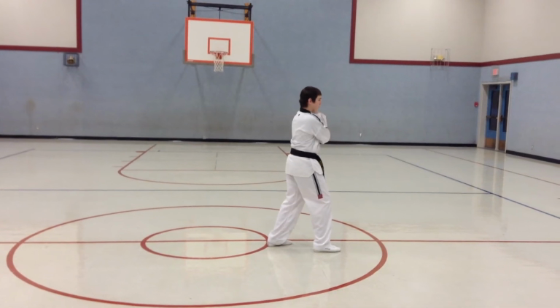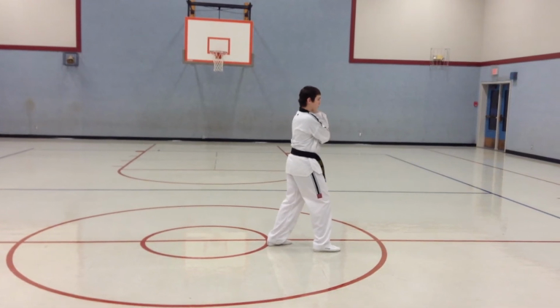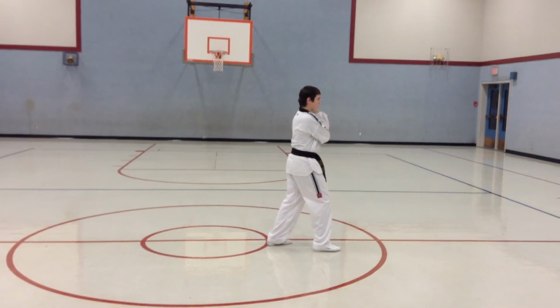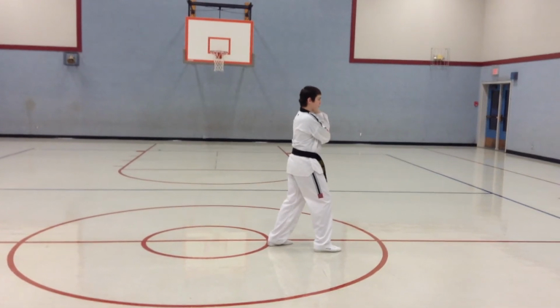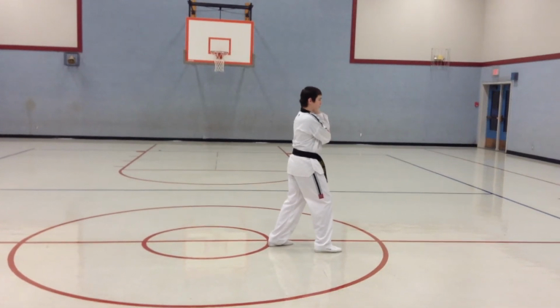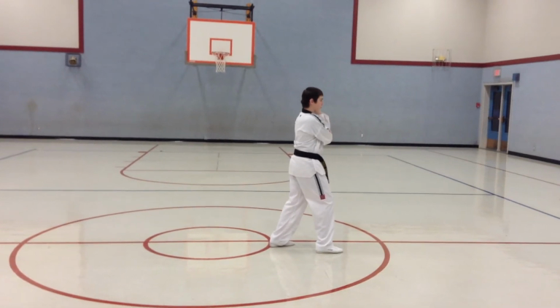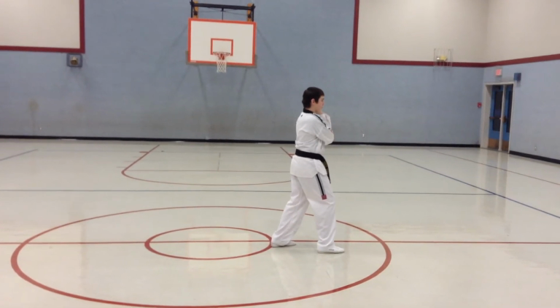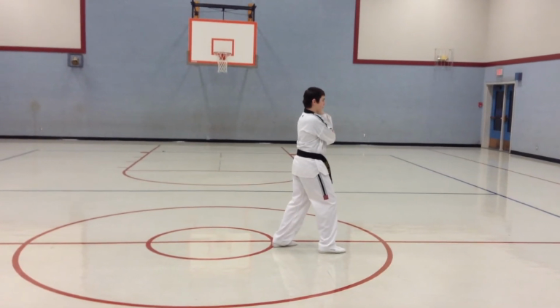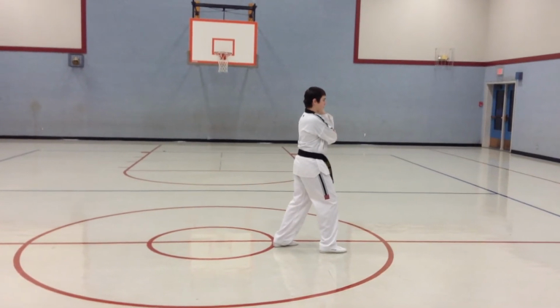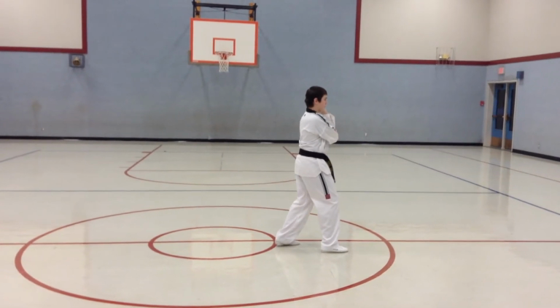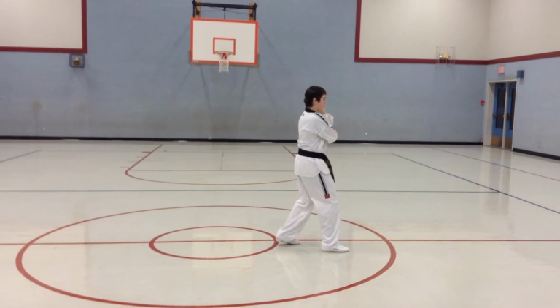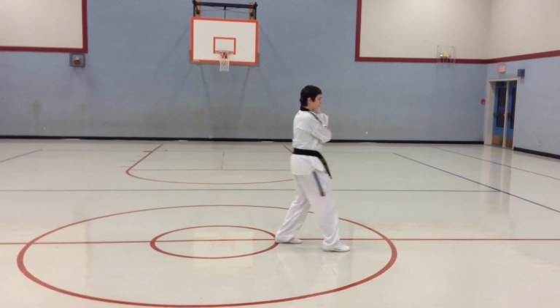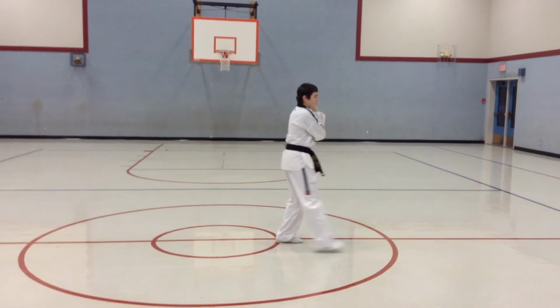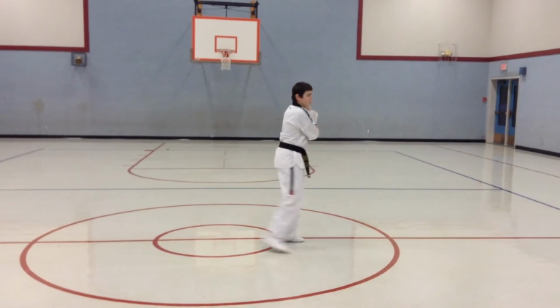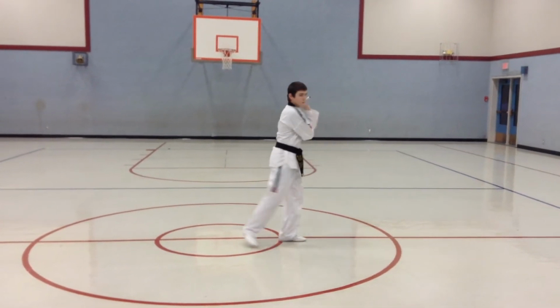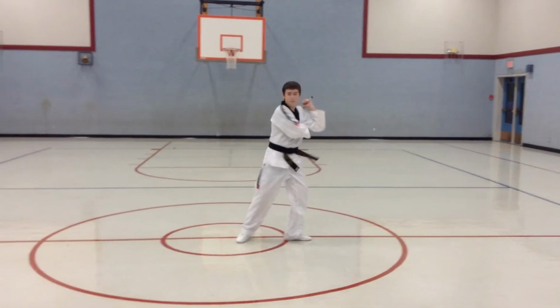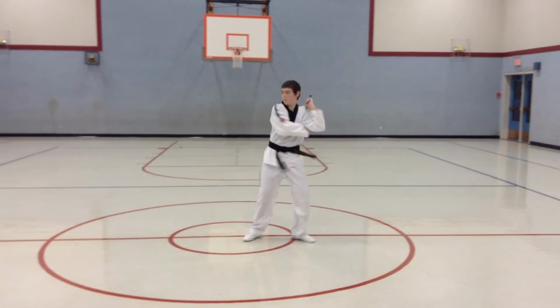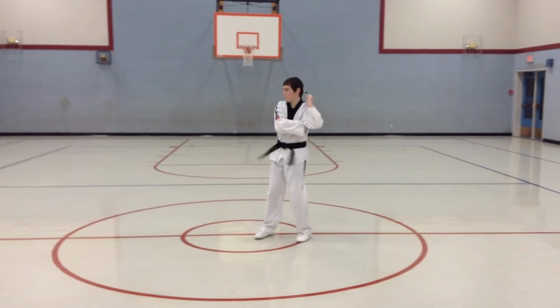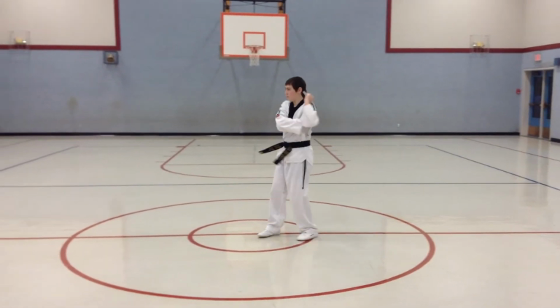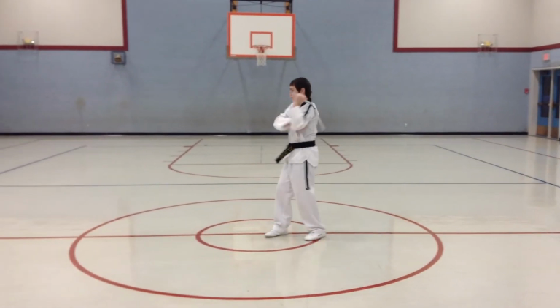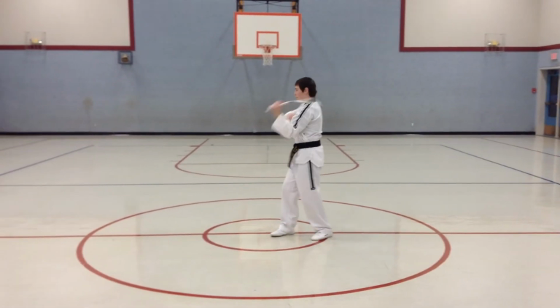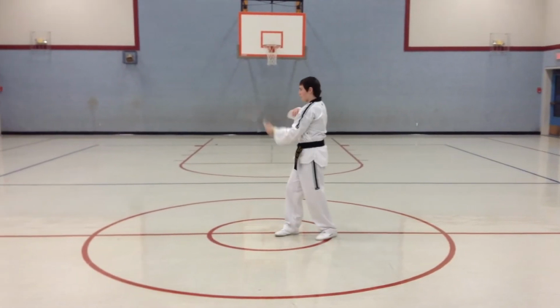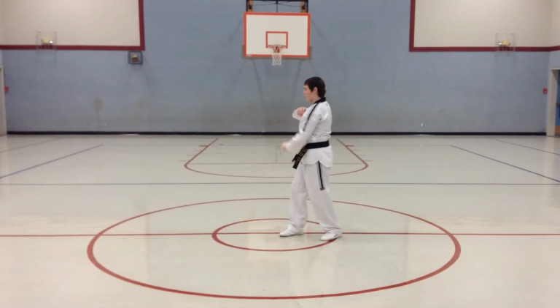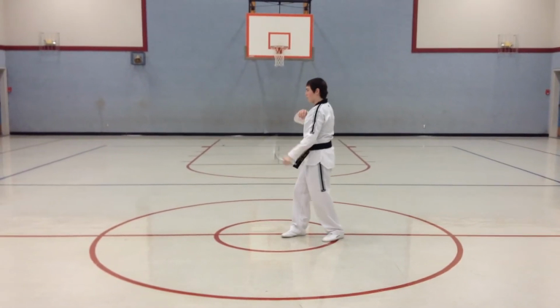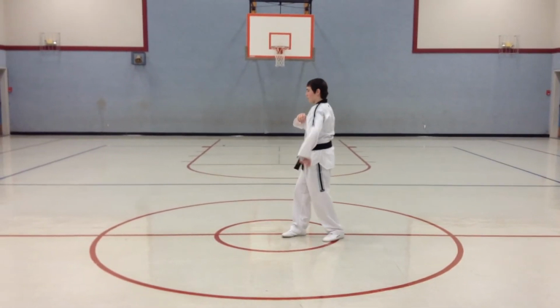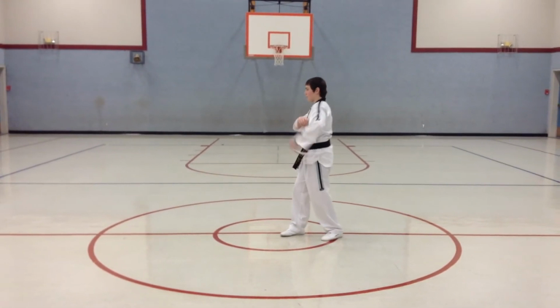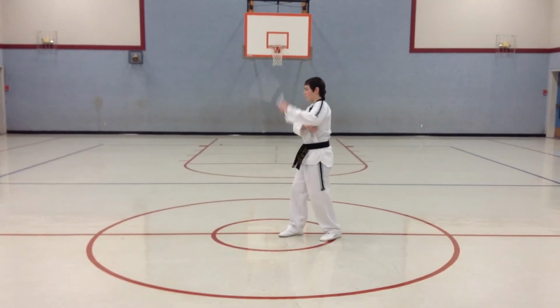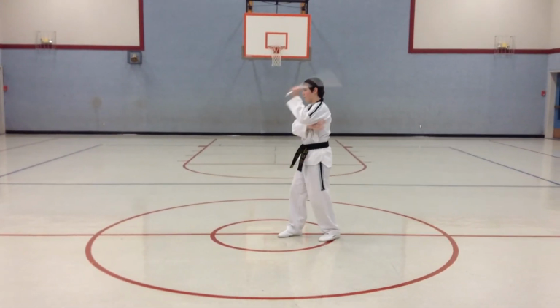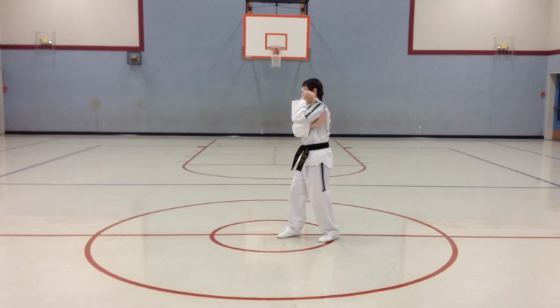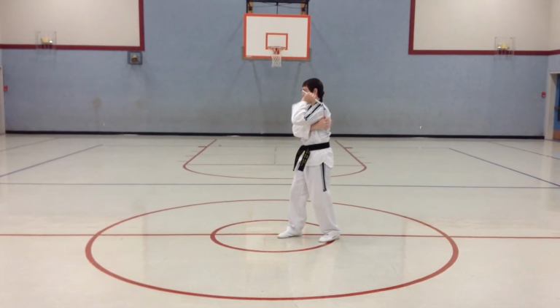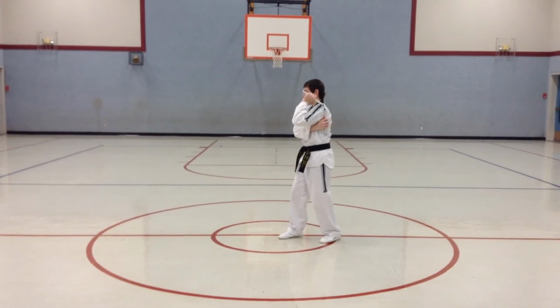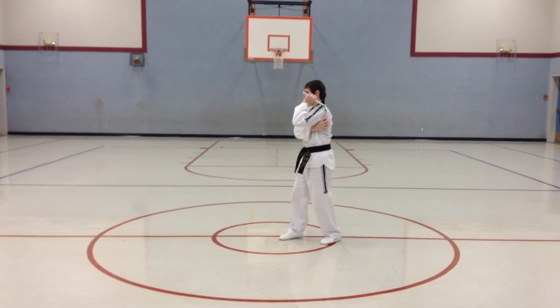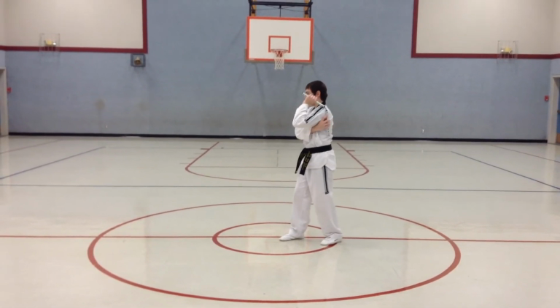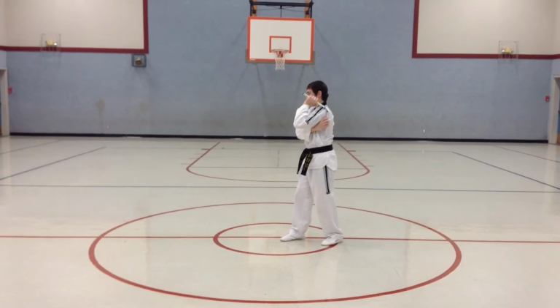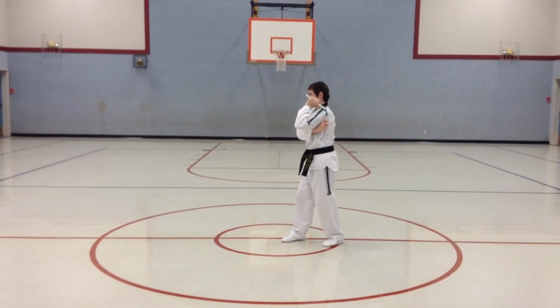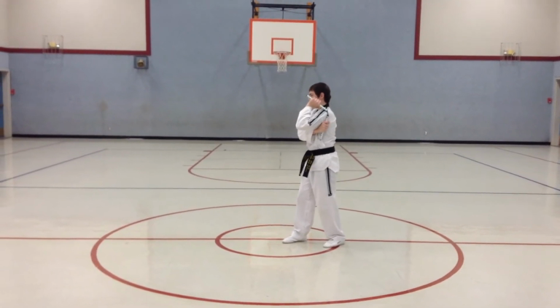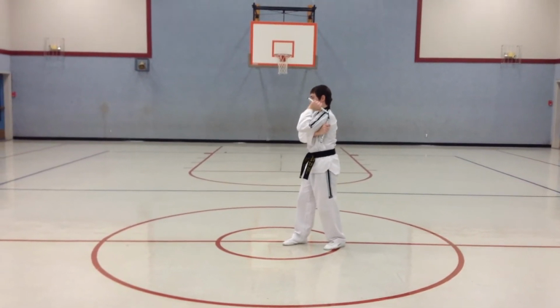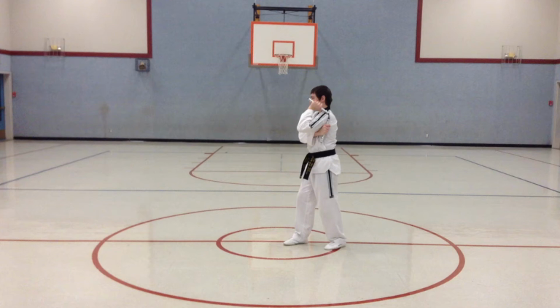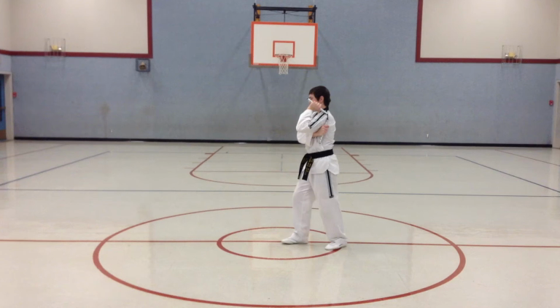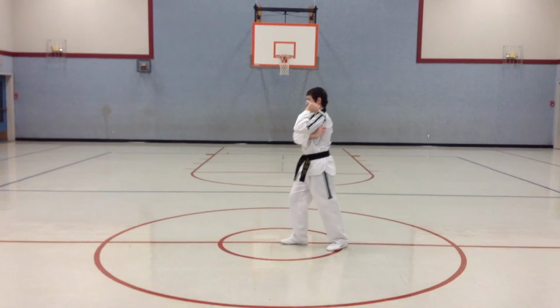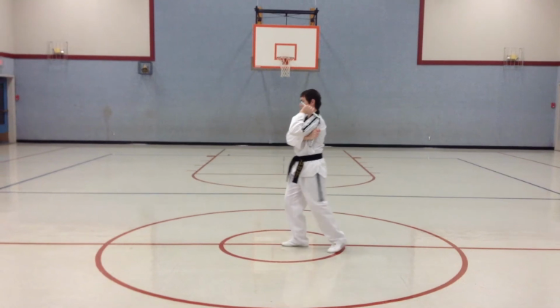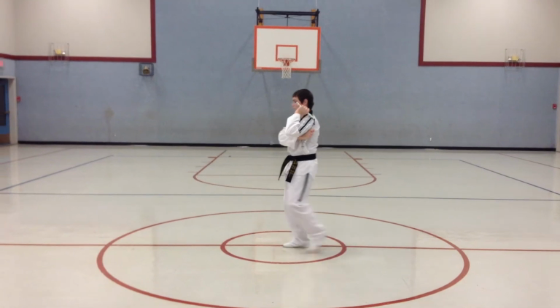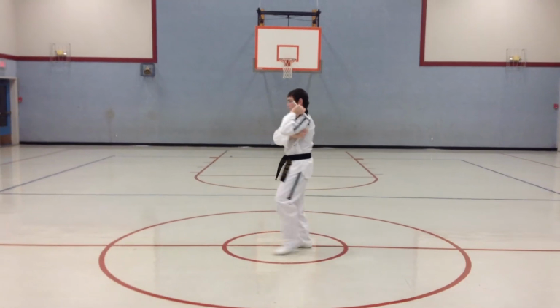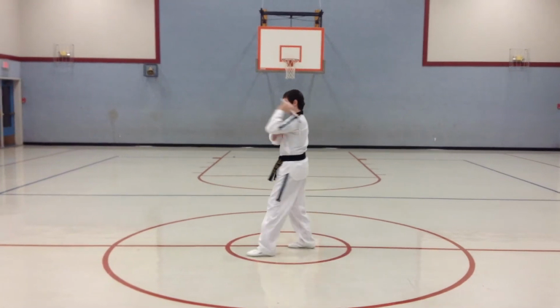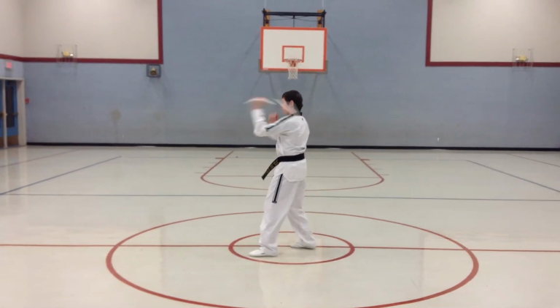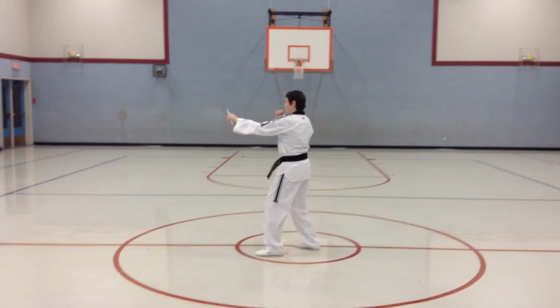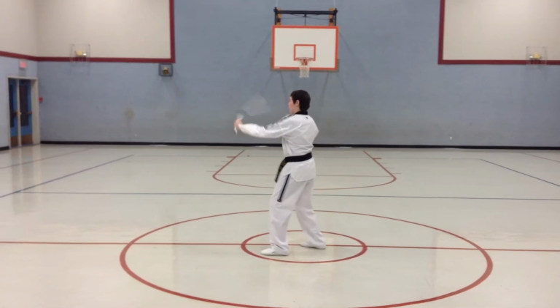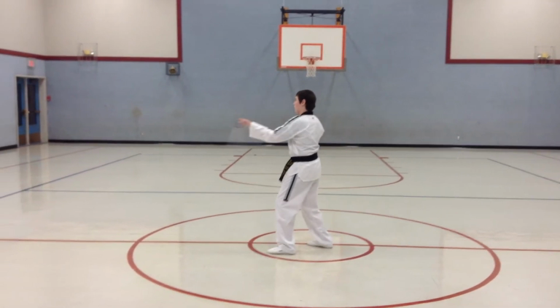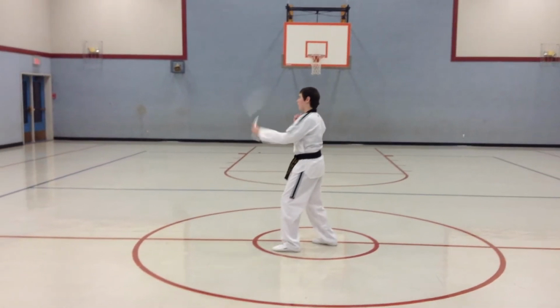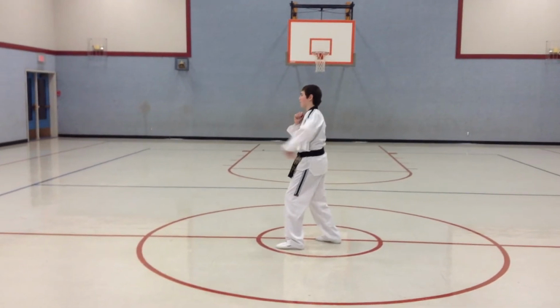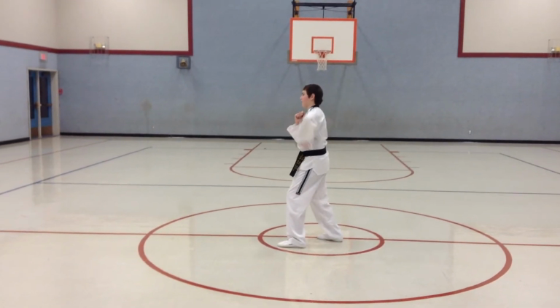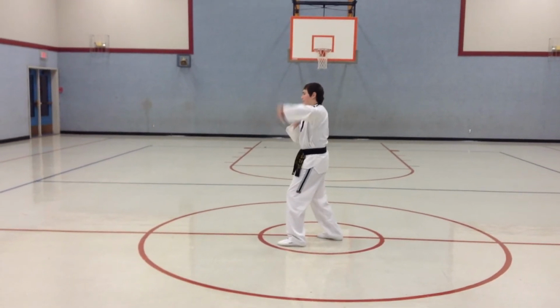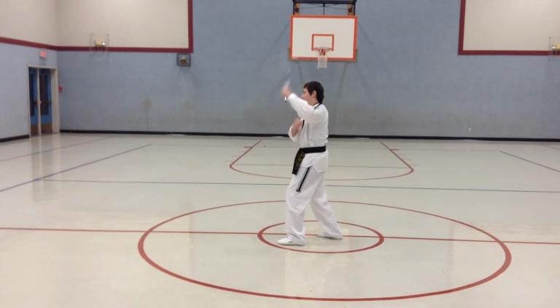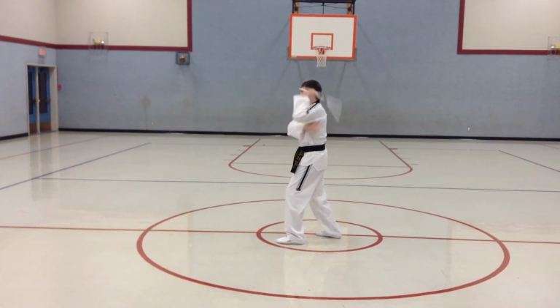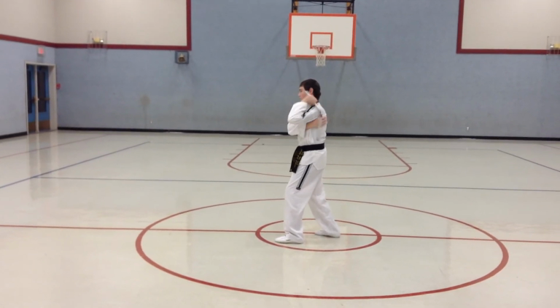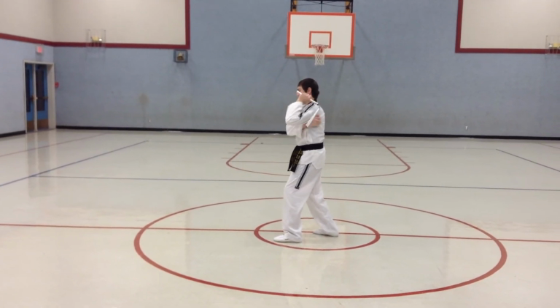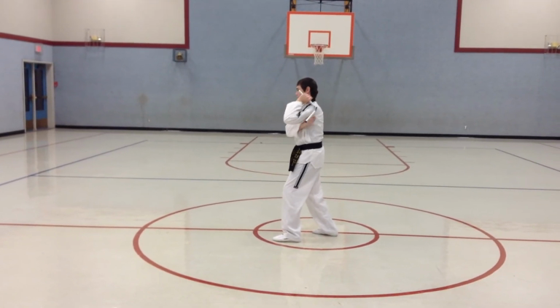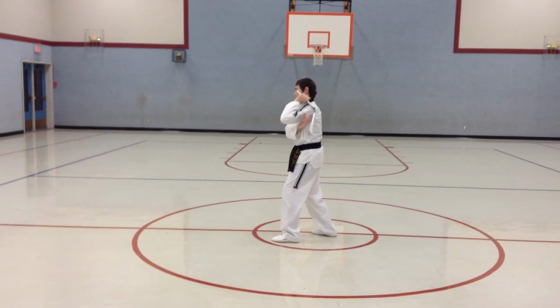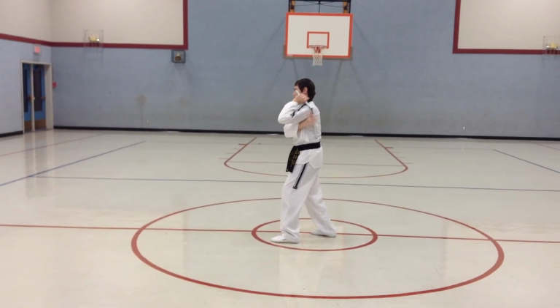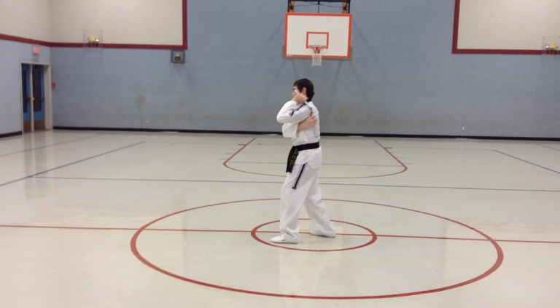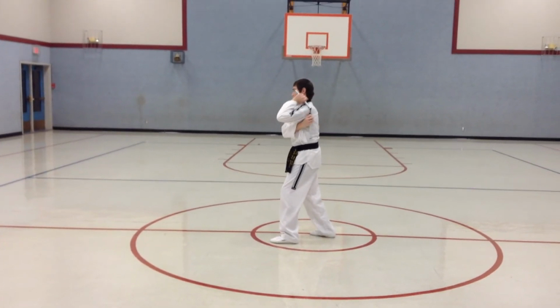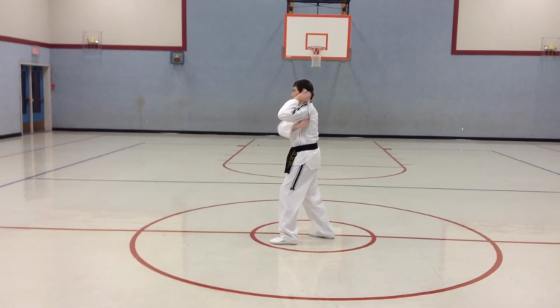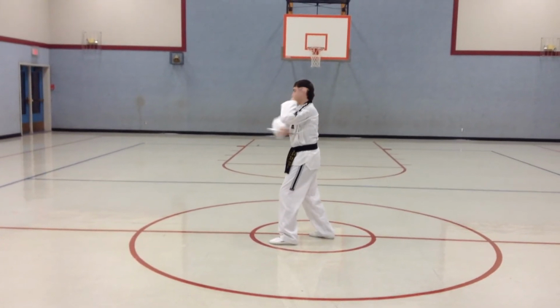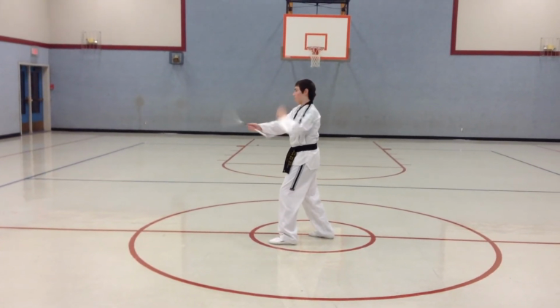And then arm switch it. Good. Three, triangle. Four, outward figure eight. Good, arm switch.